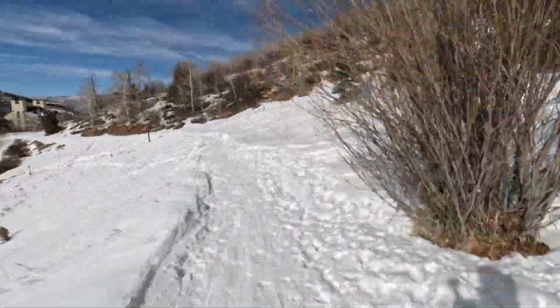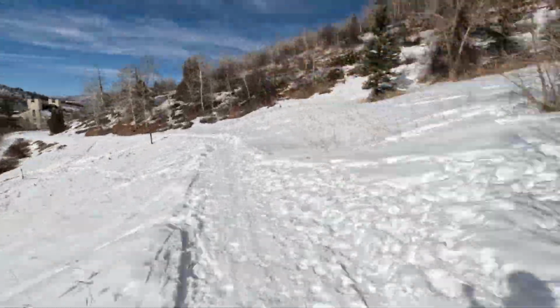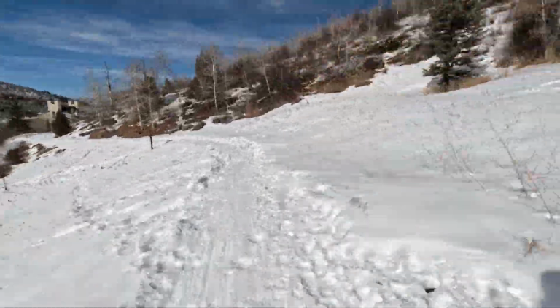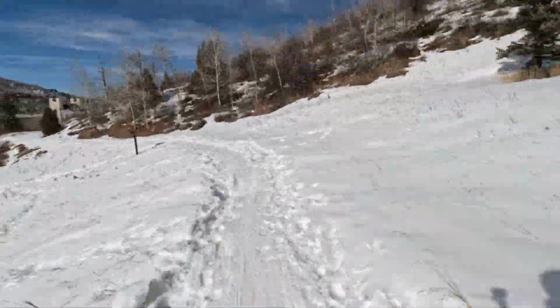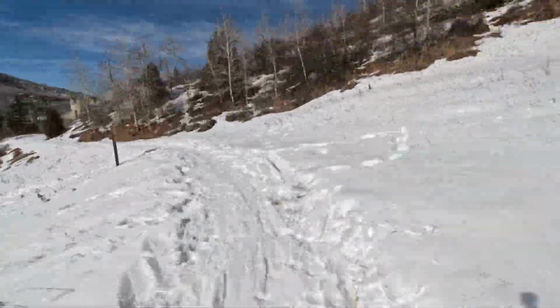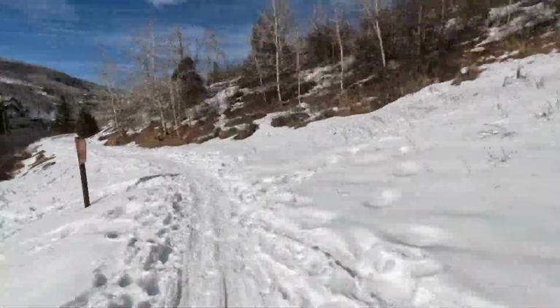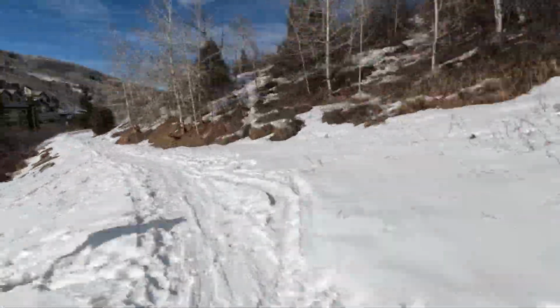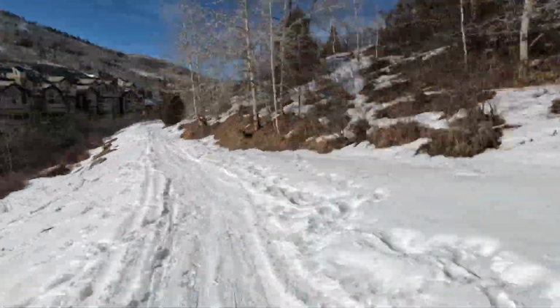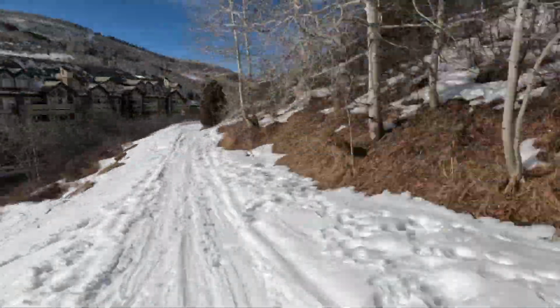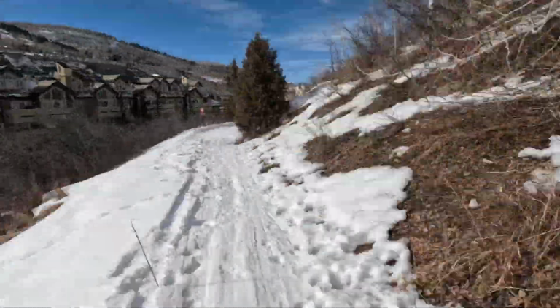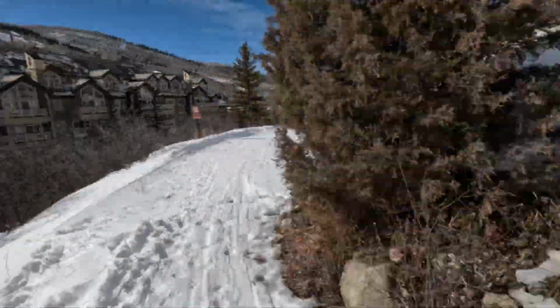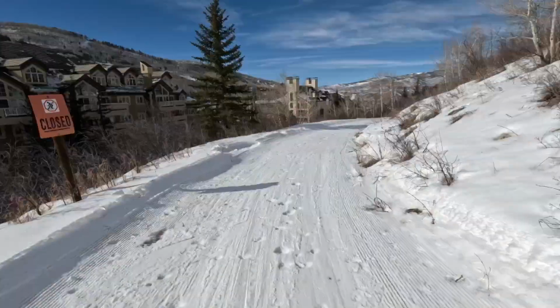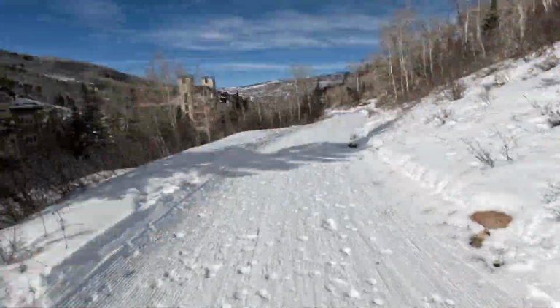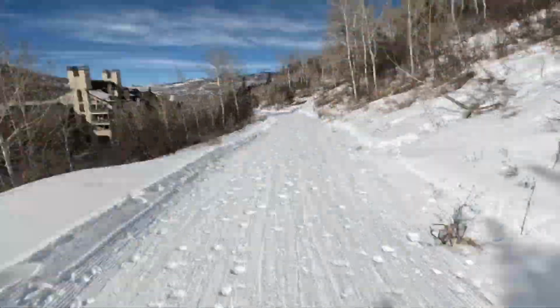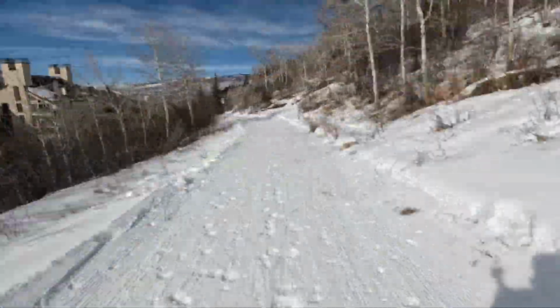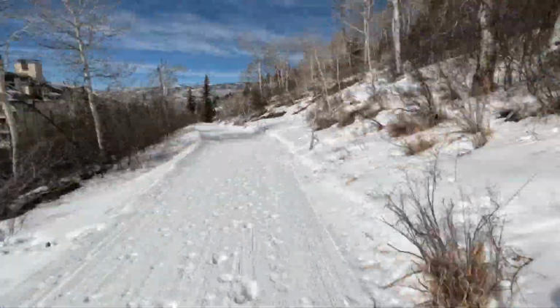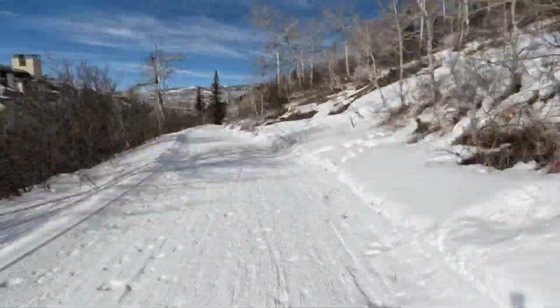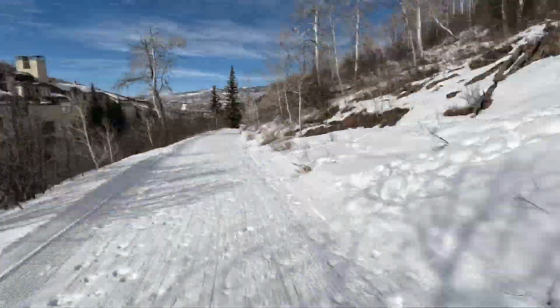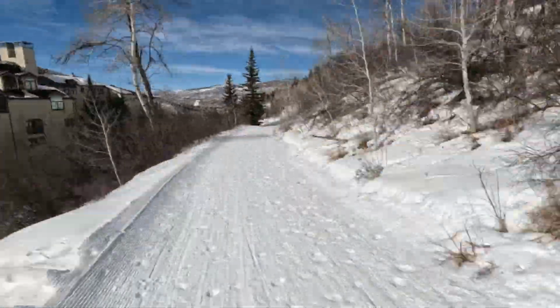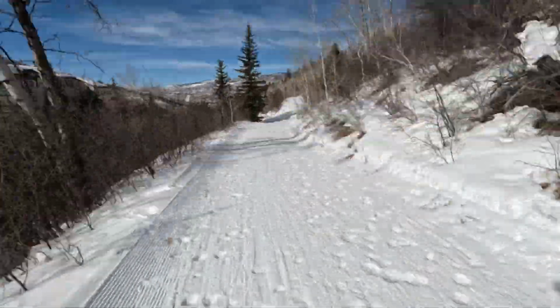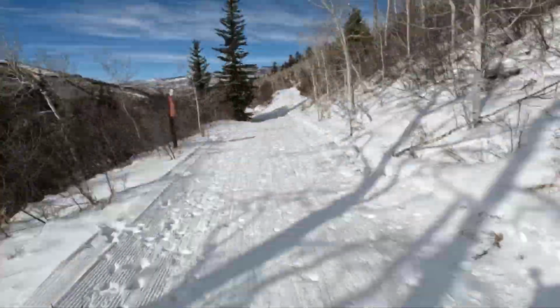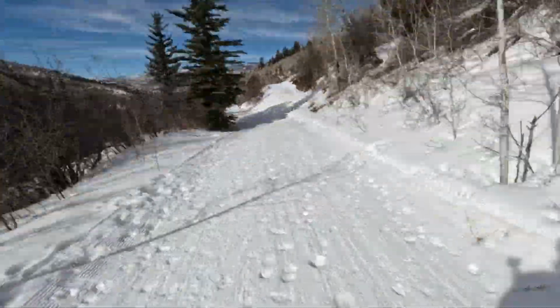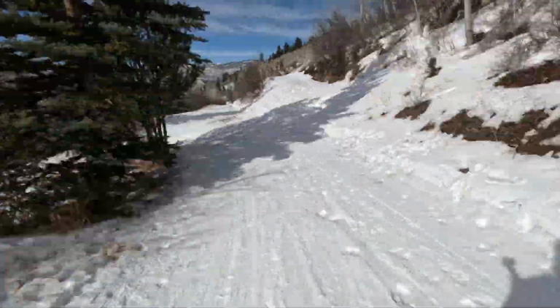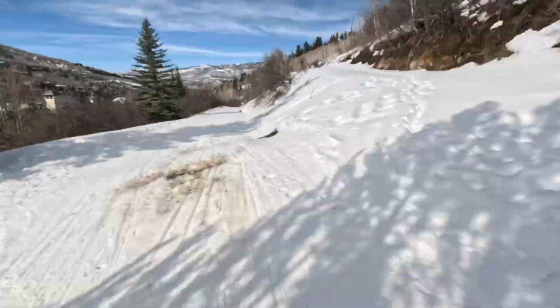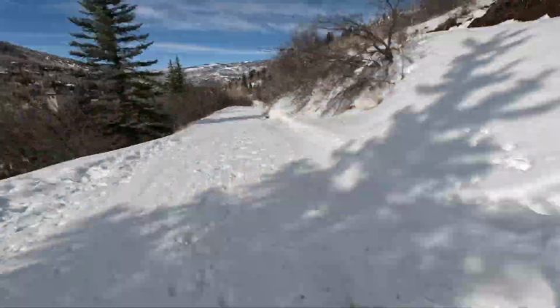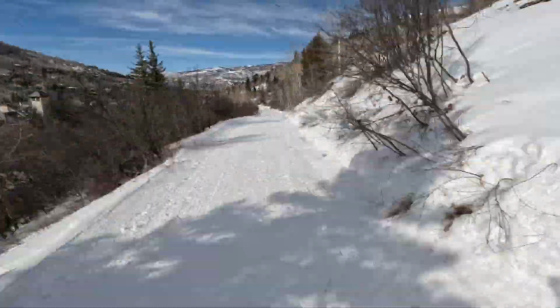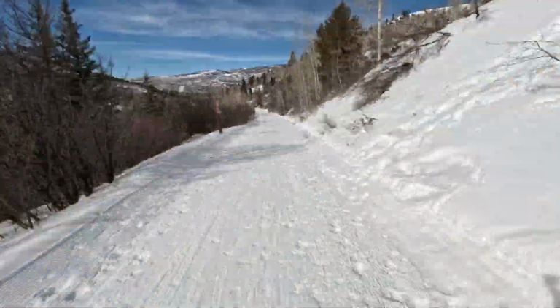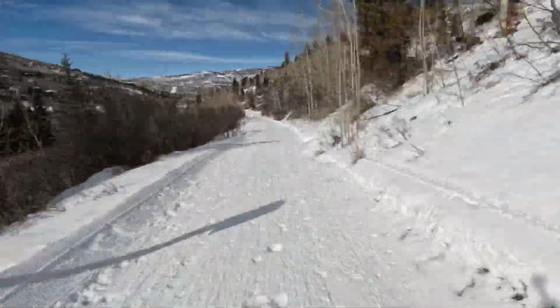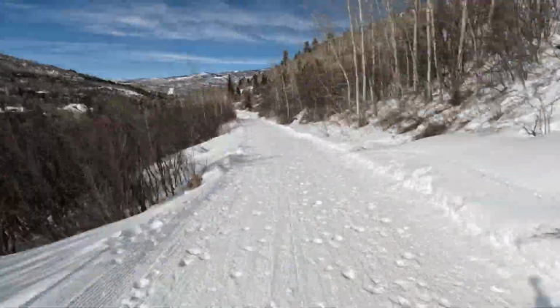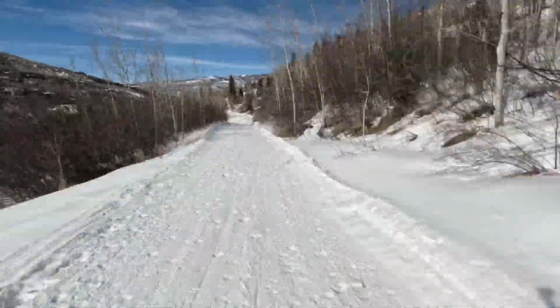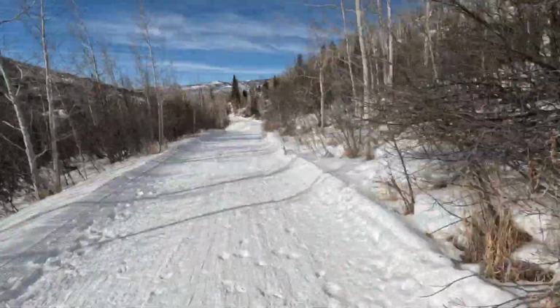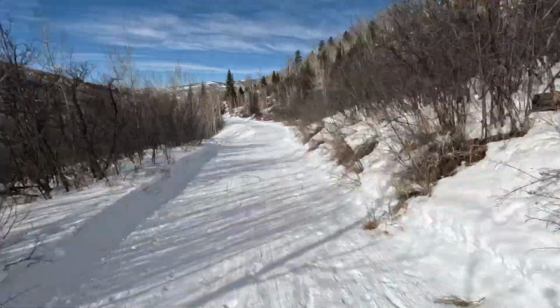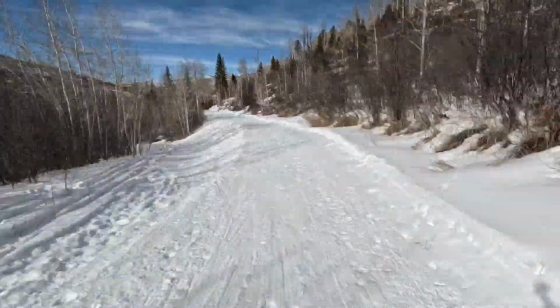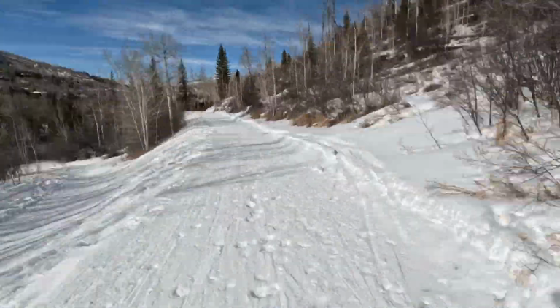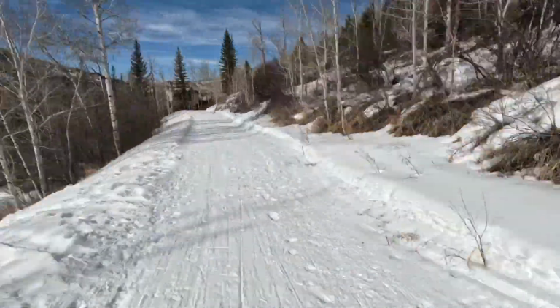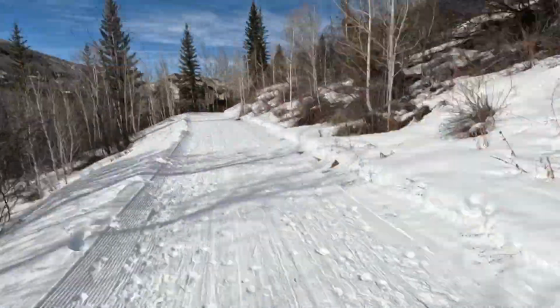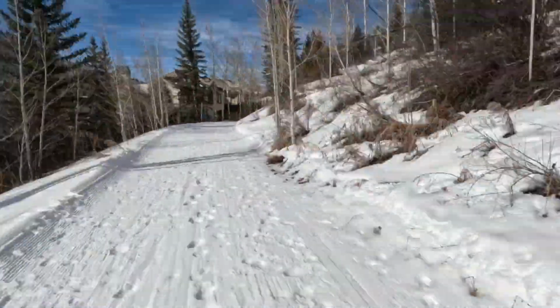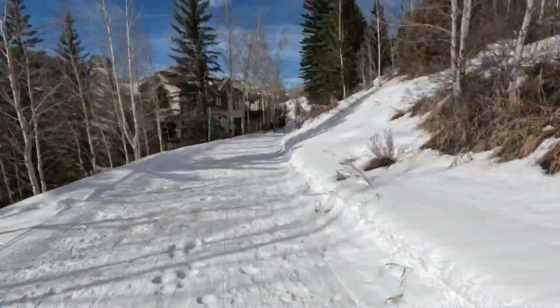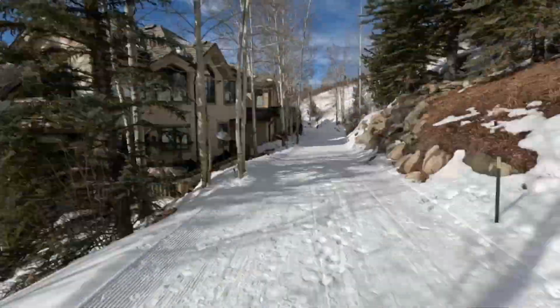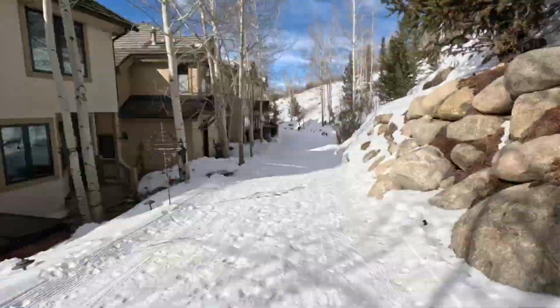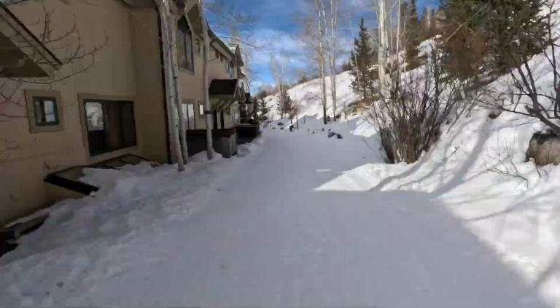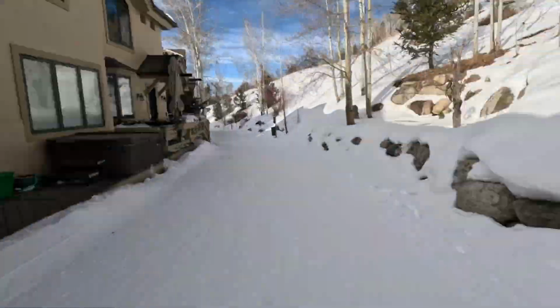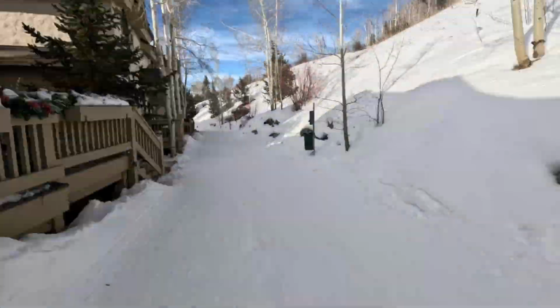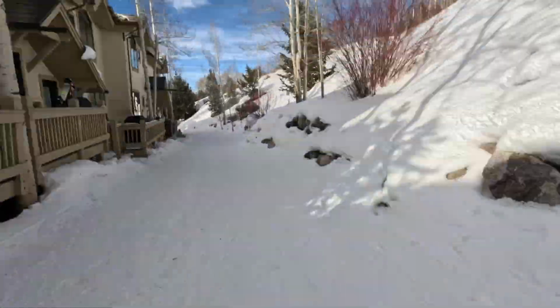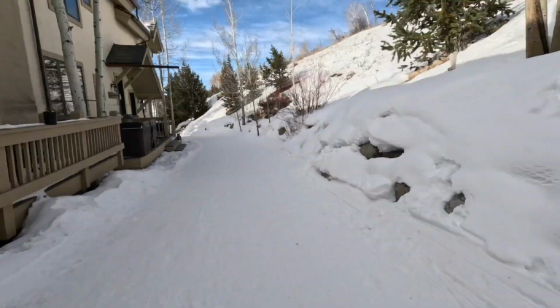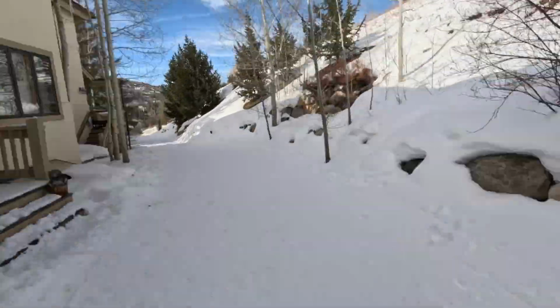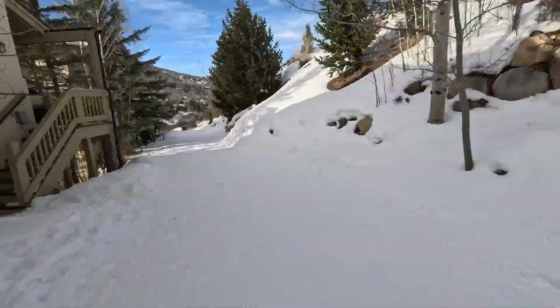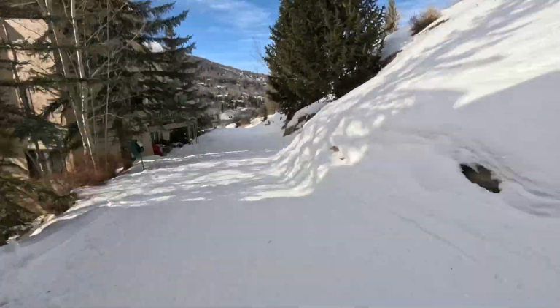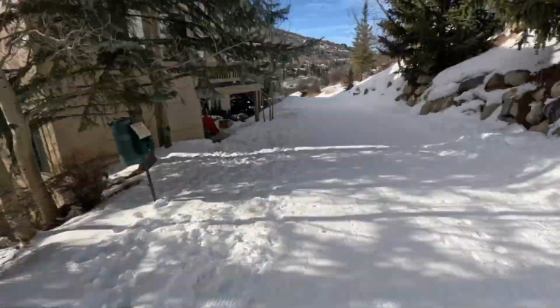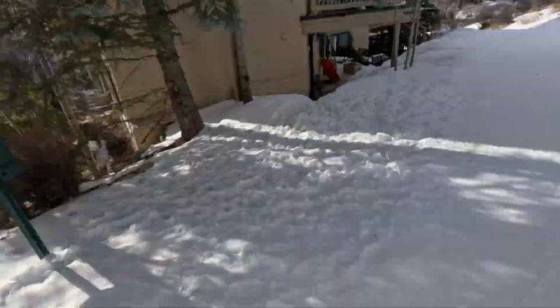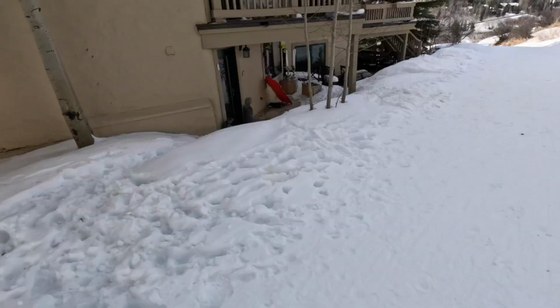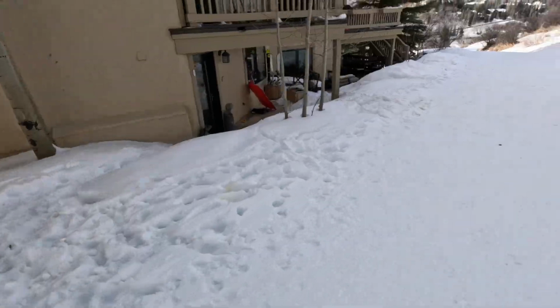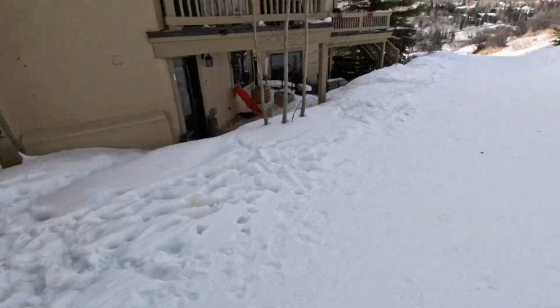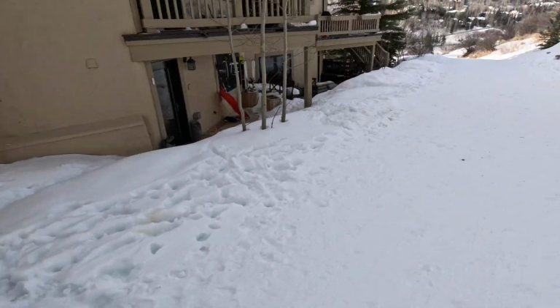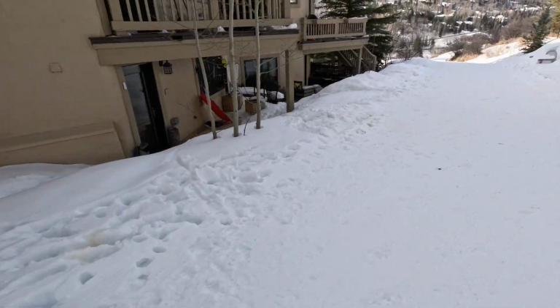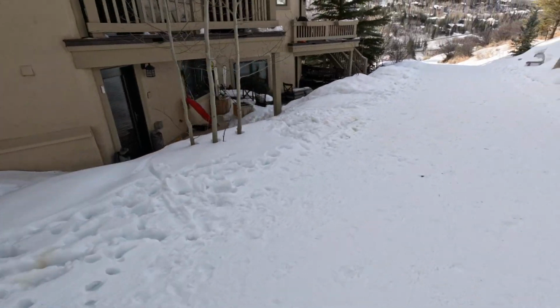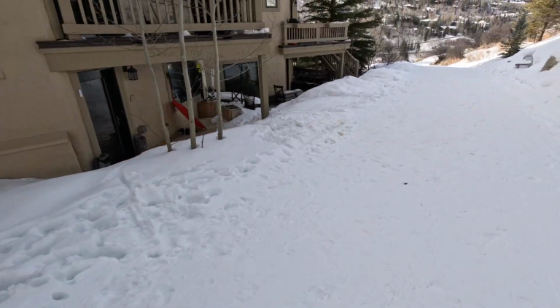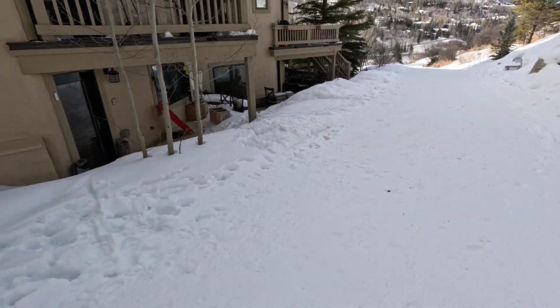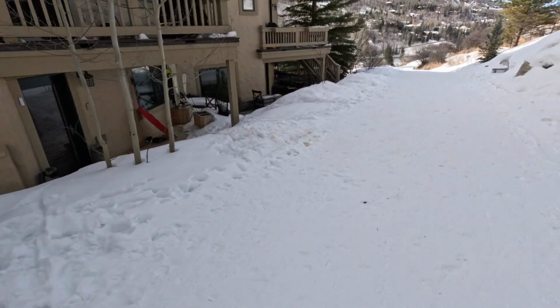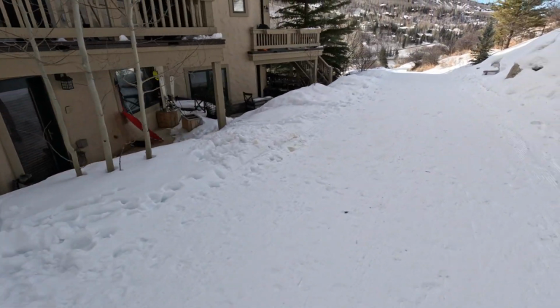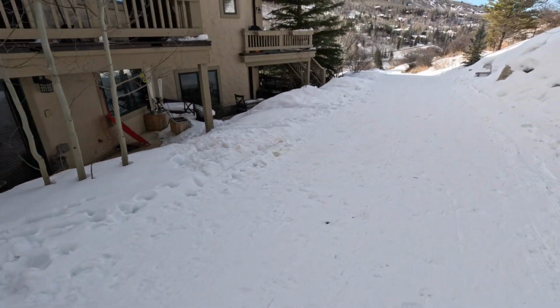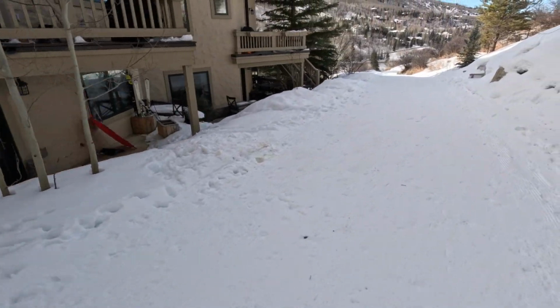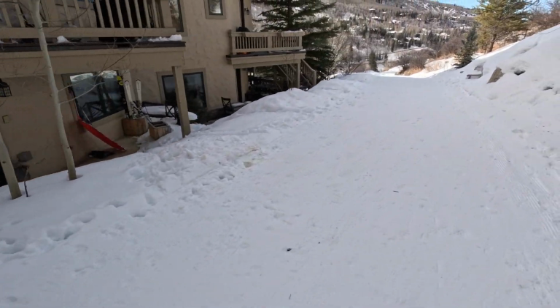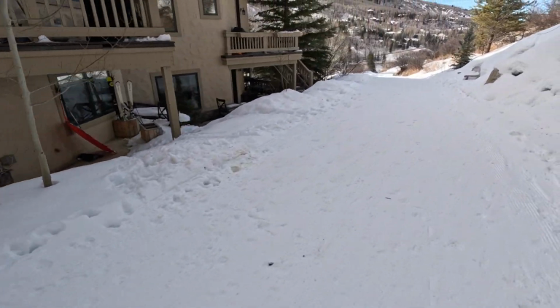Follow this catwalk down and around until you get to the back of 12 Aspens. The same catwalk is used as the Ski Out Access.